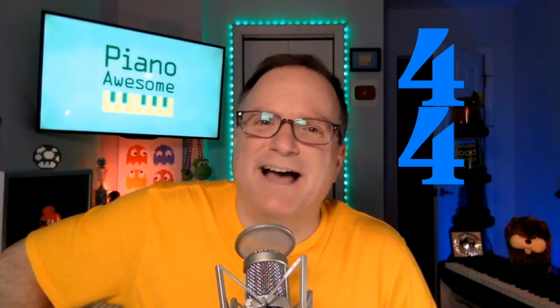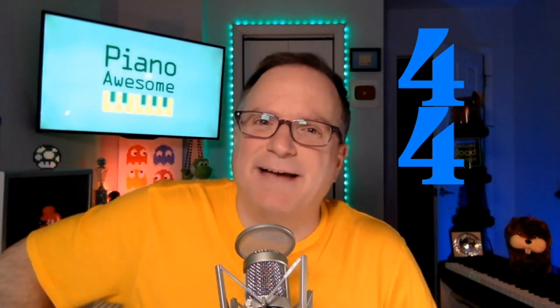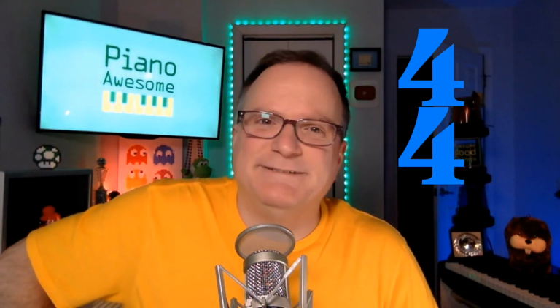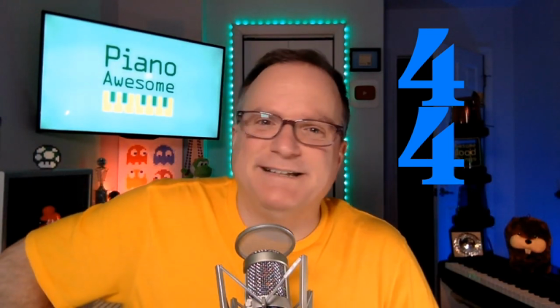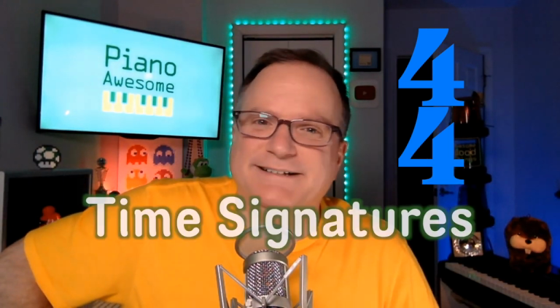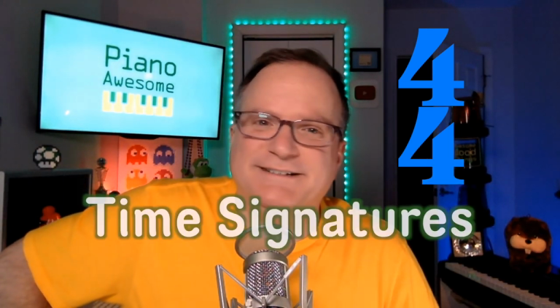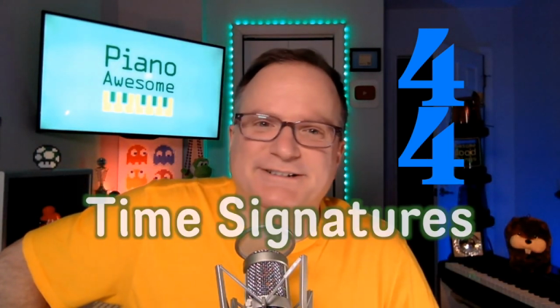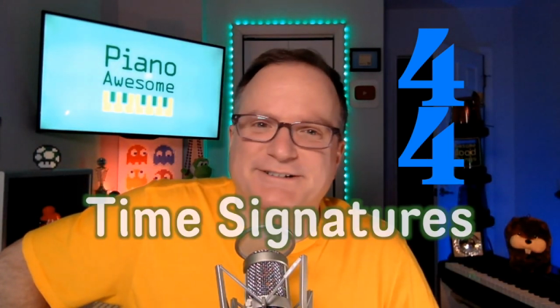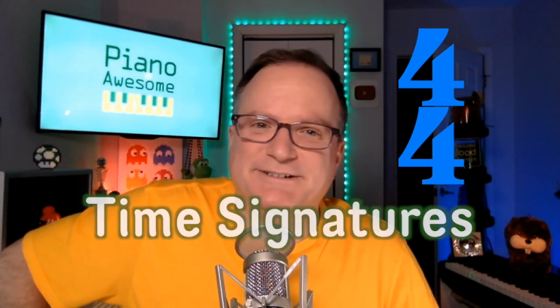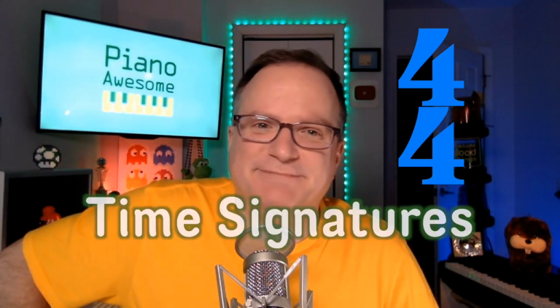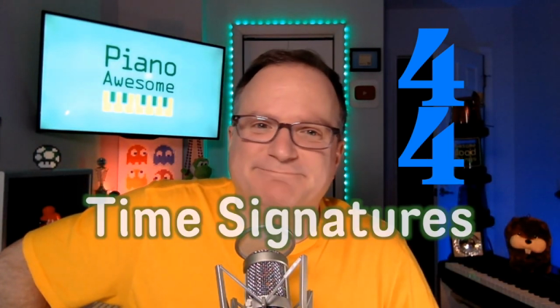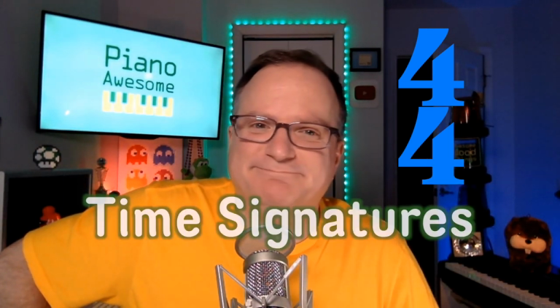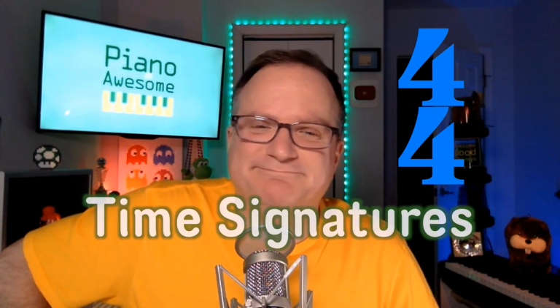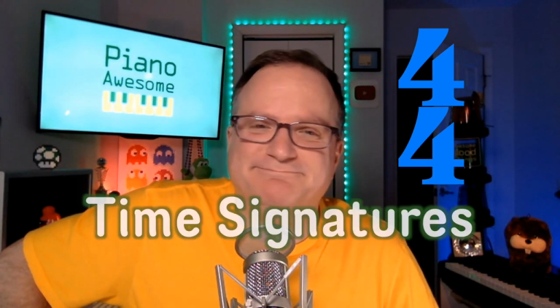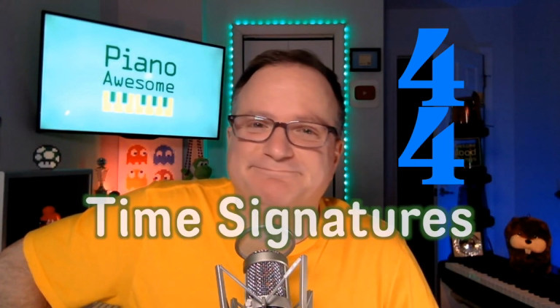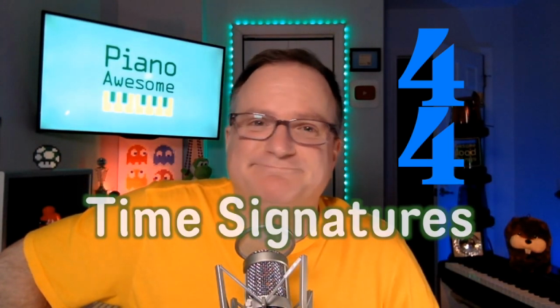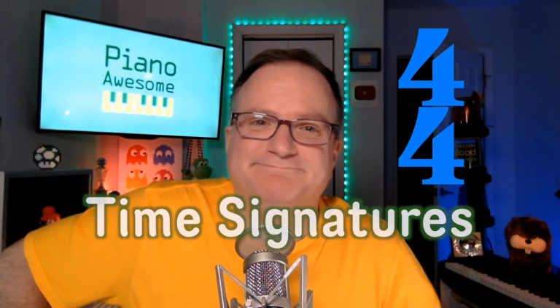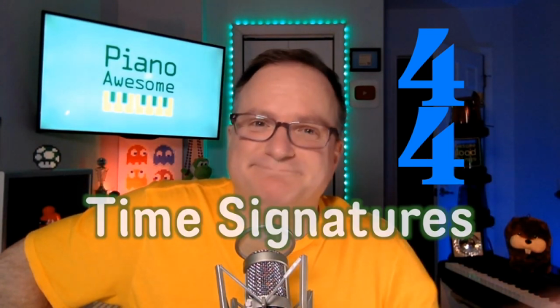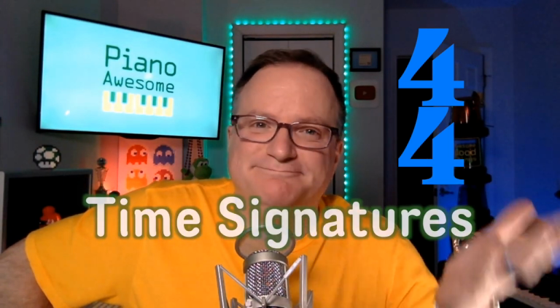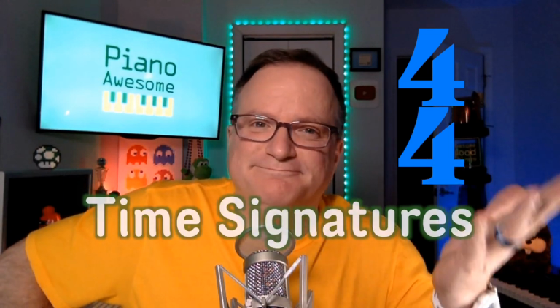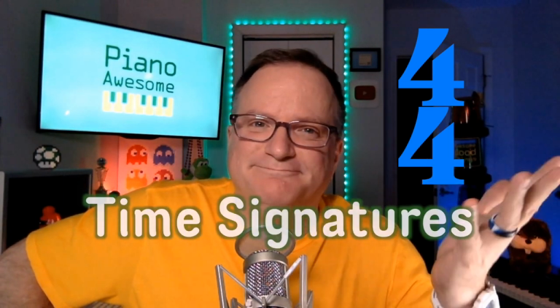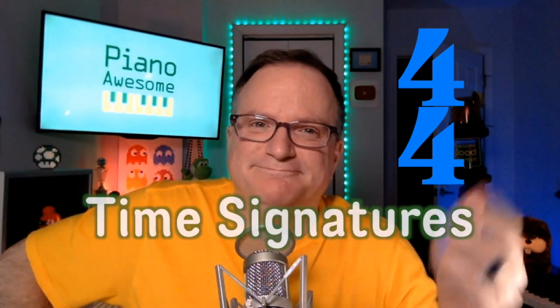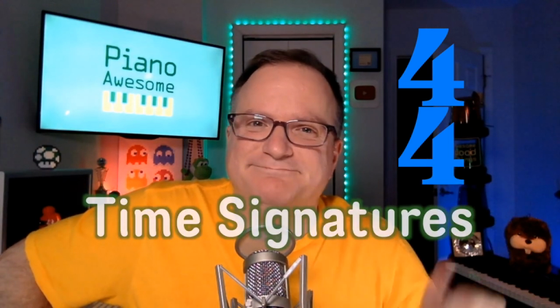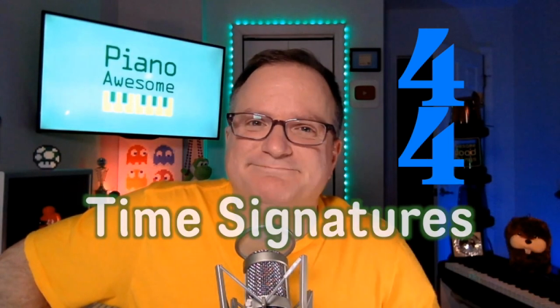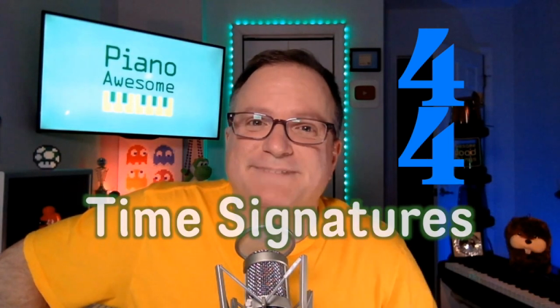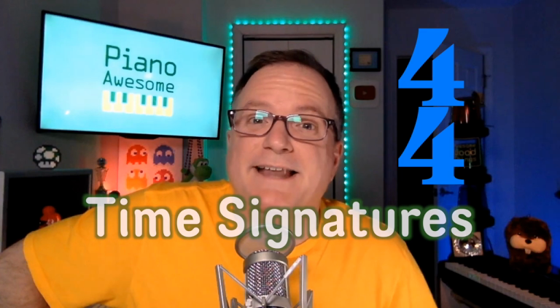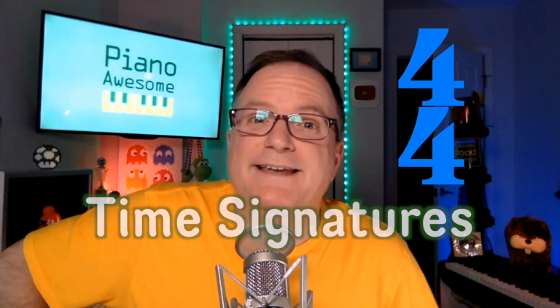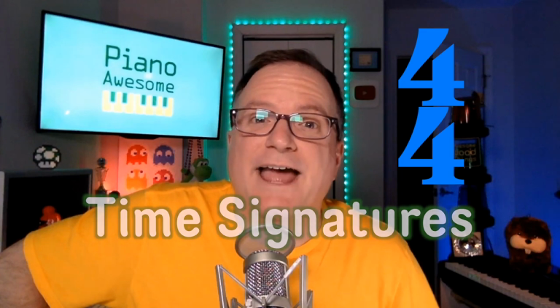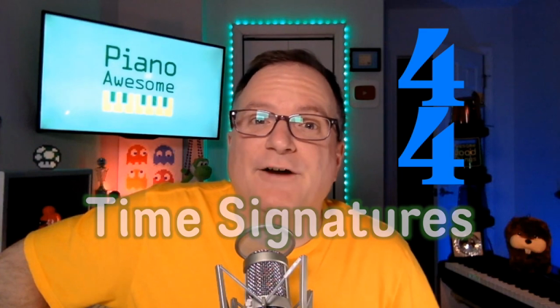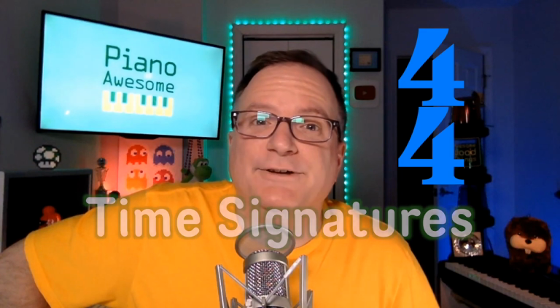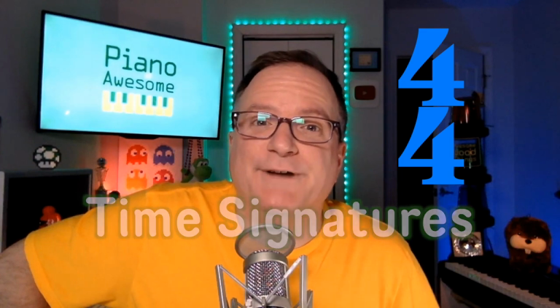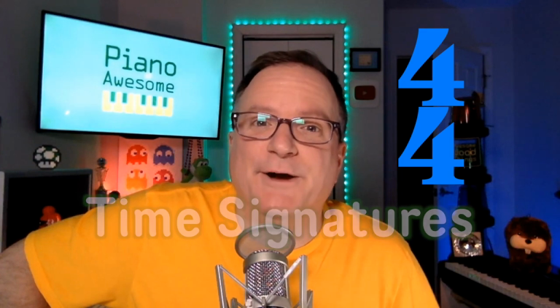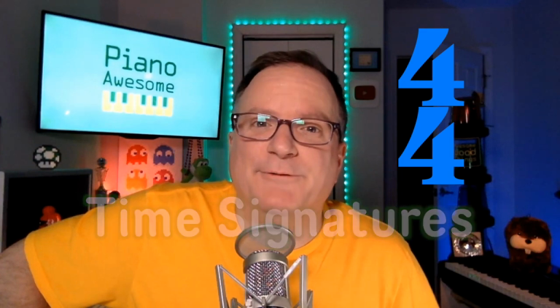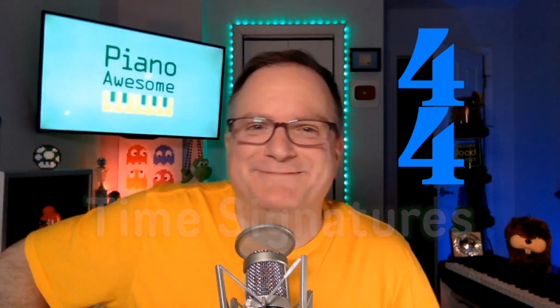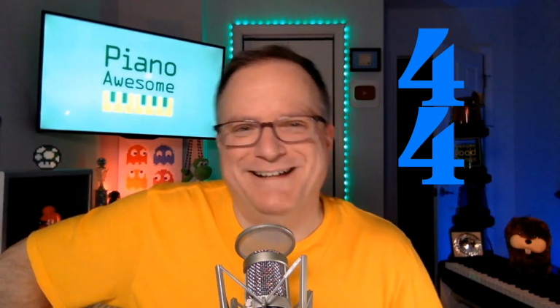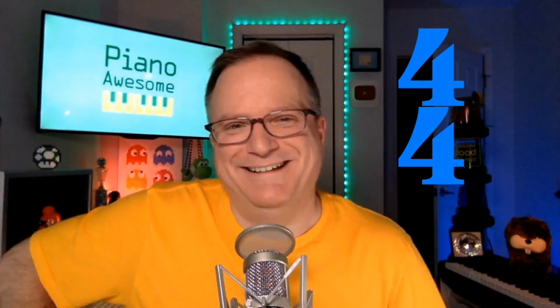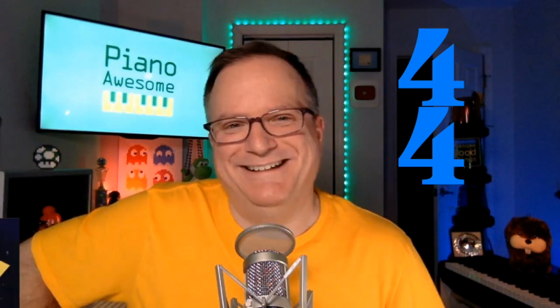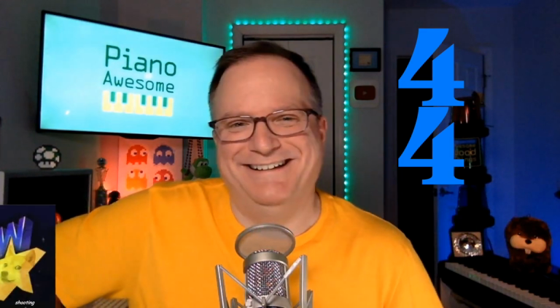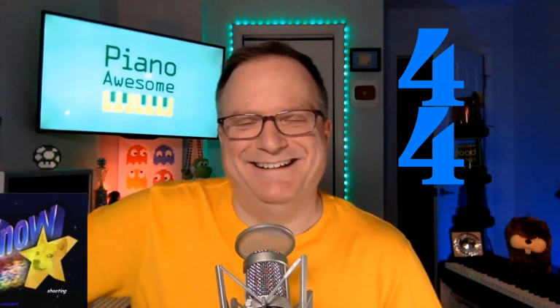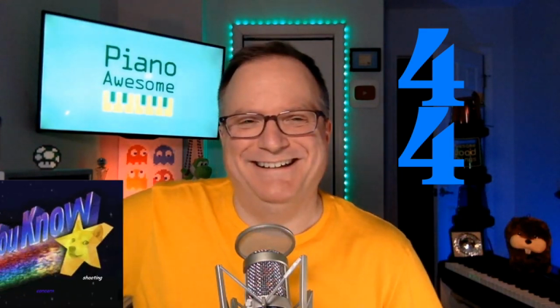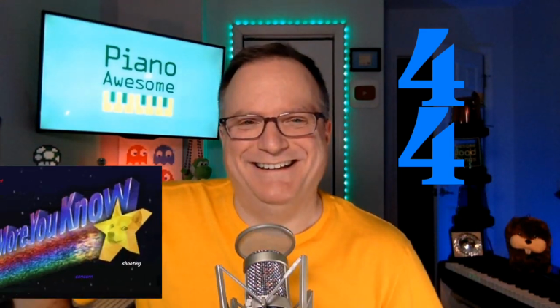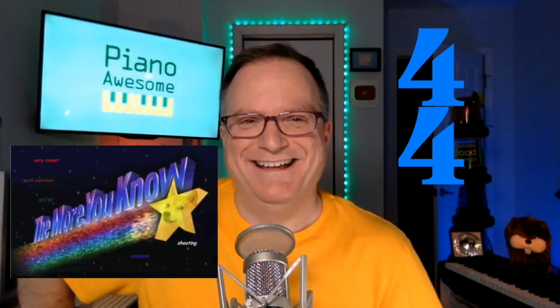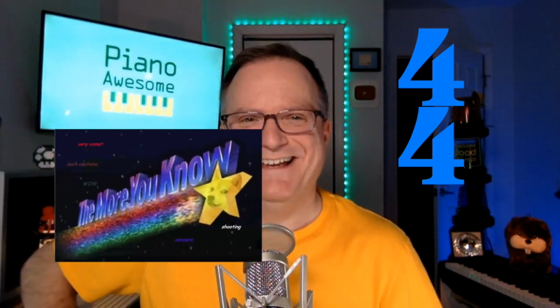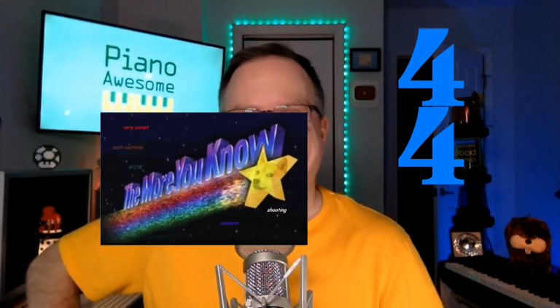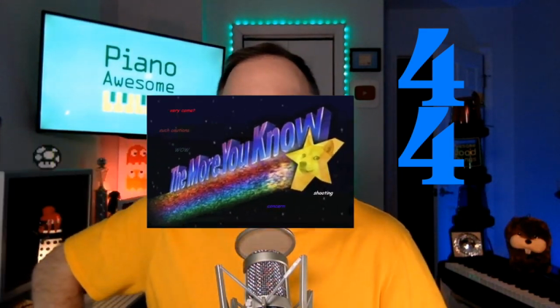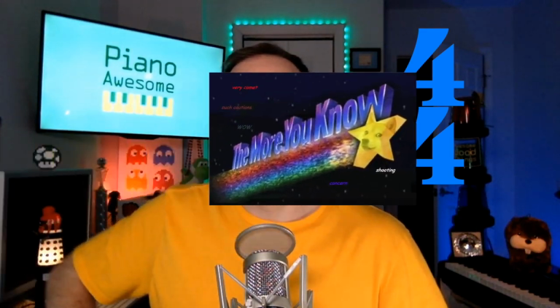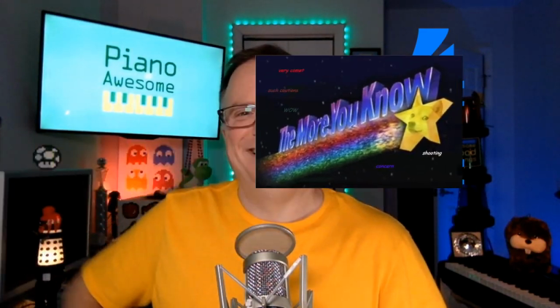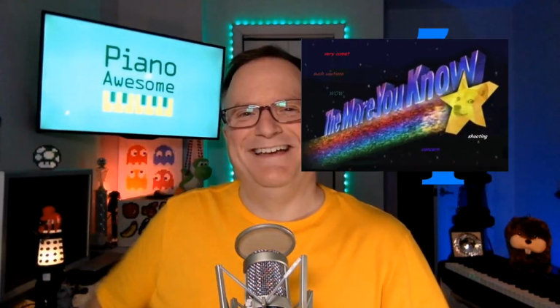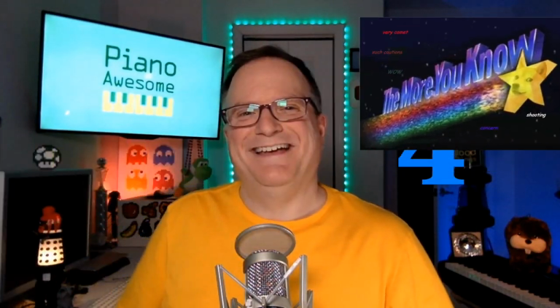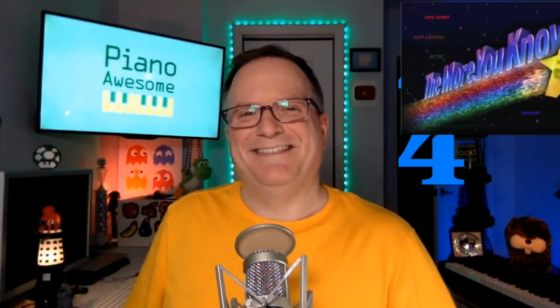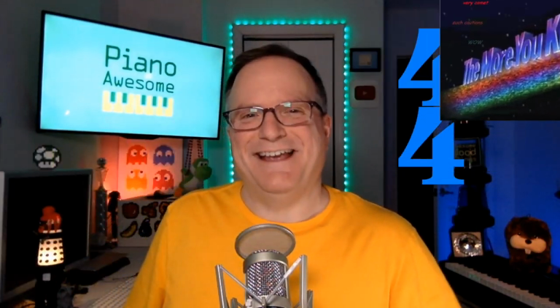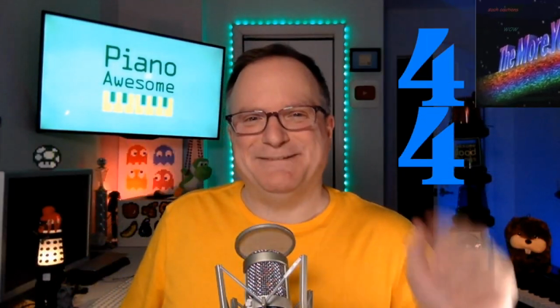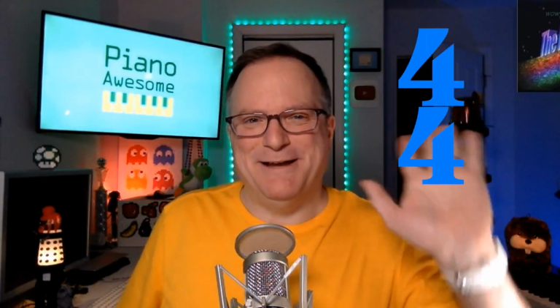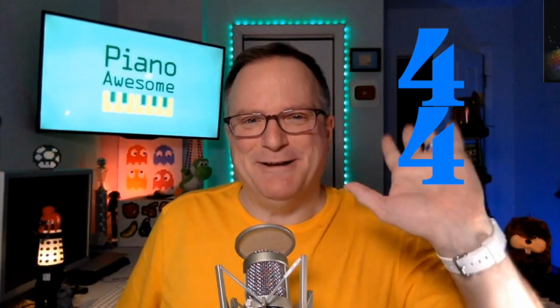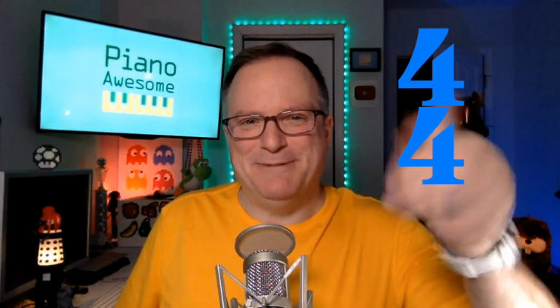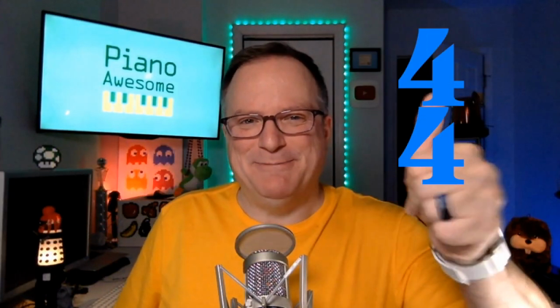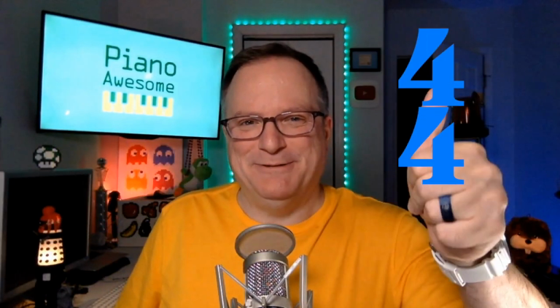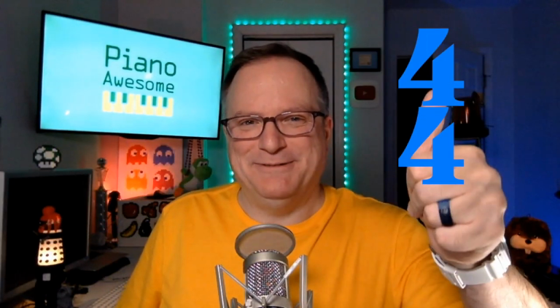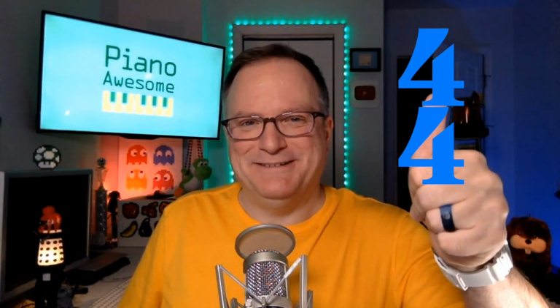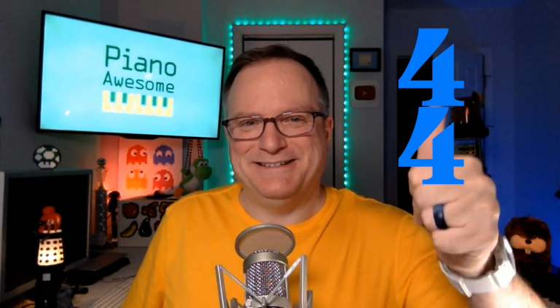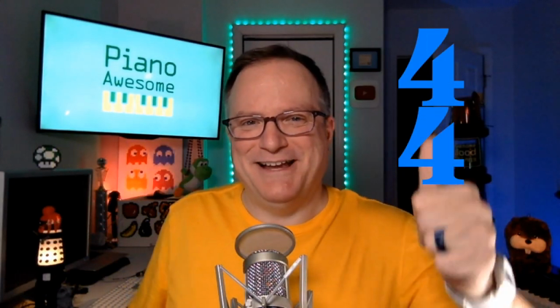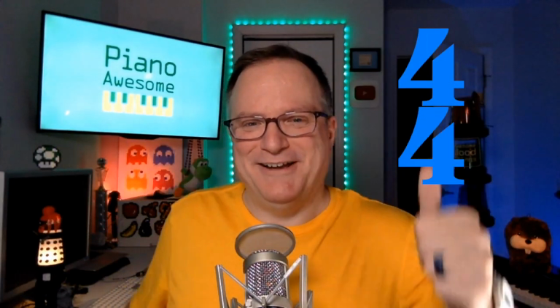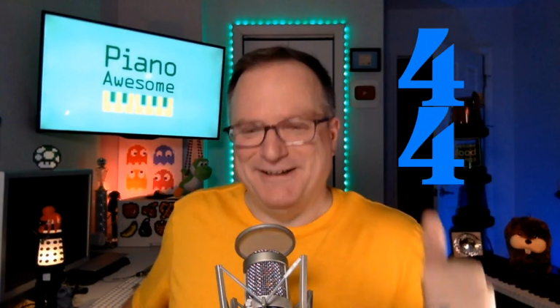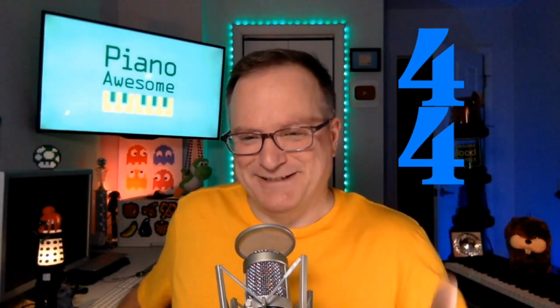Time signatures — now you know. Thanks, piano people. Stay awesome.